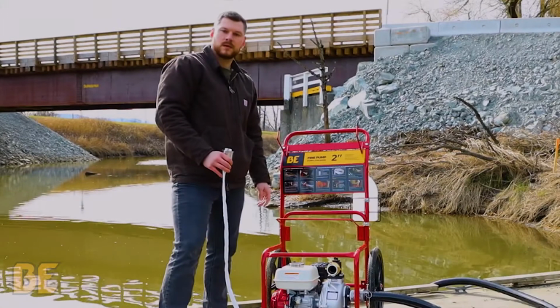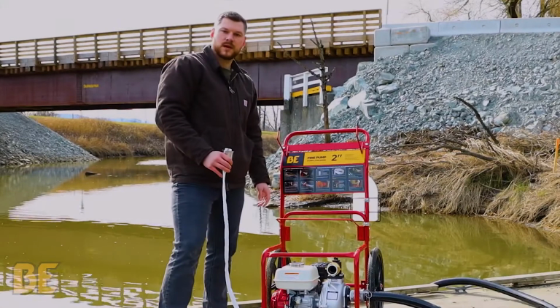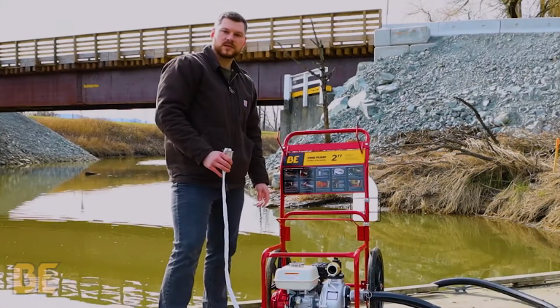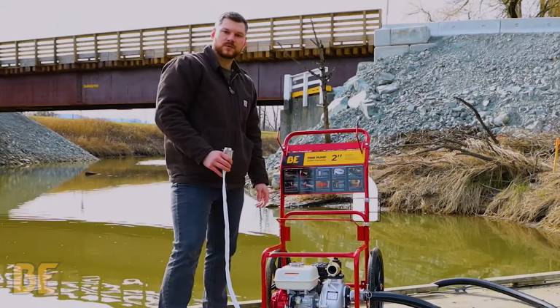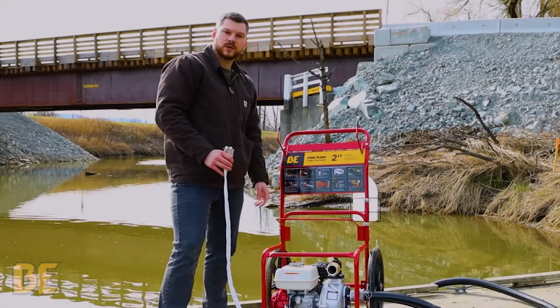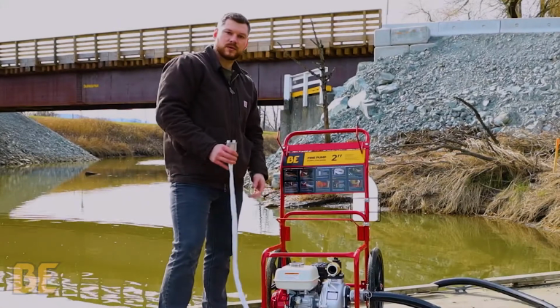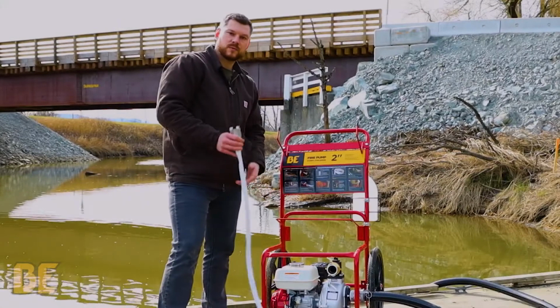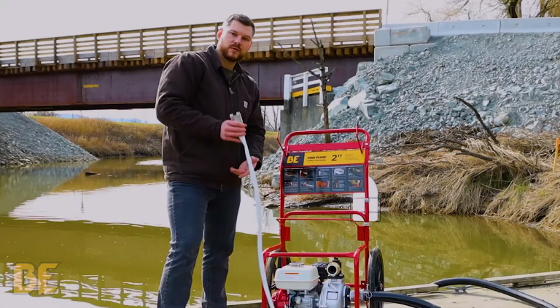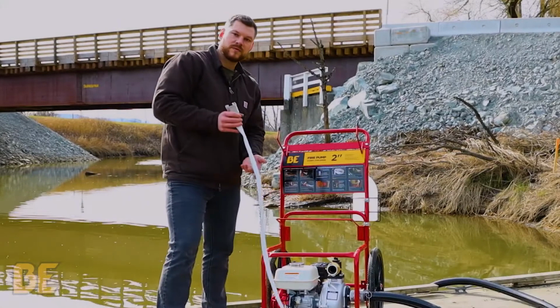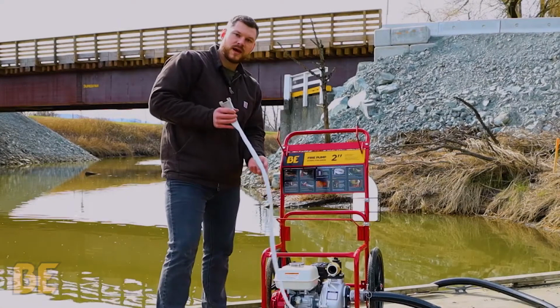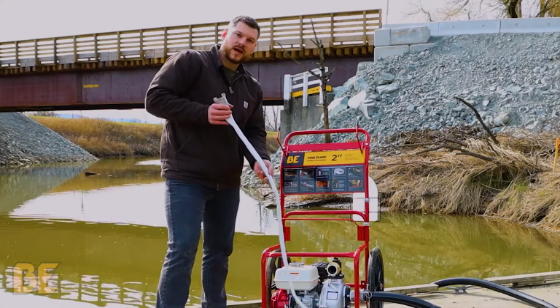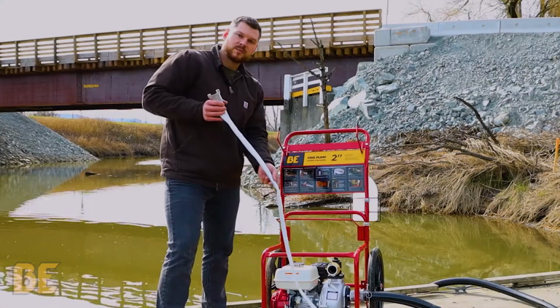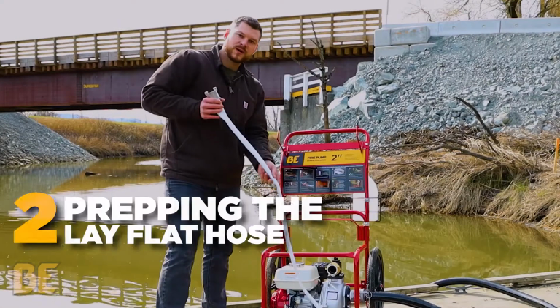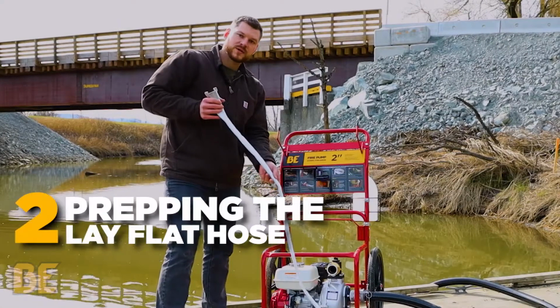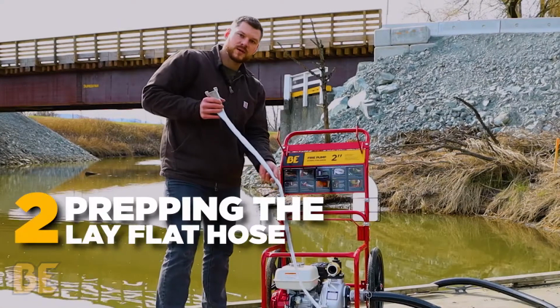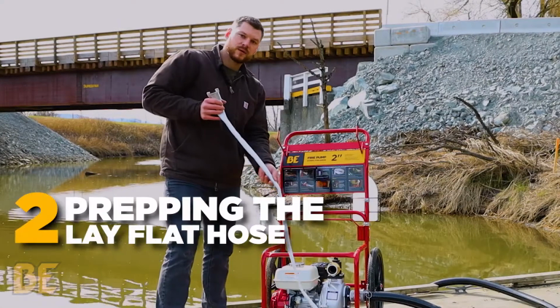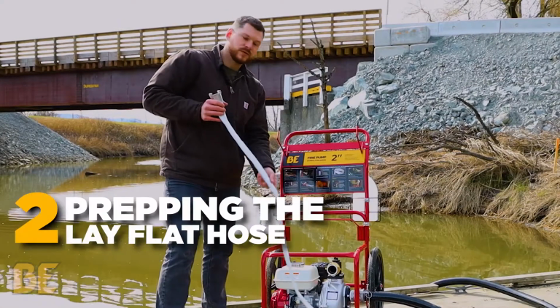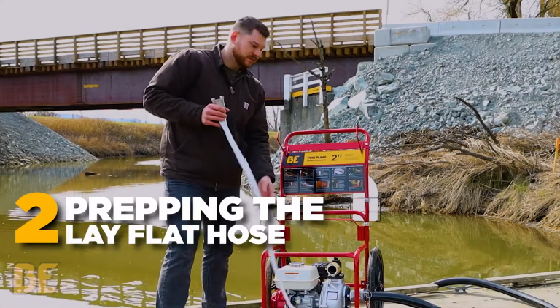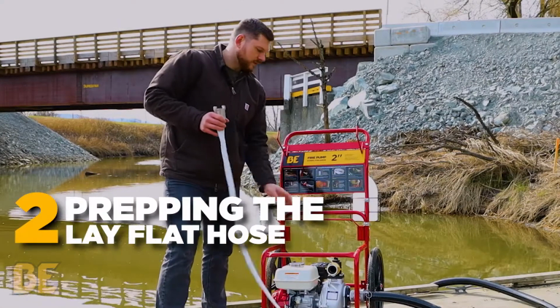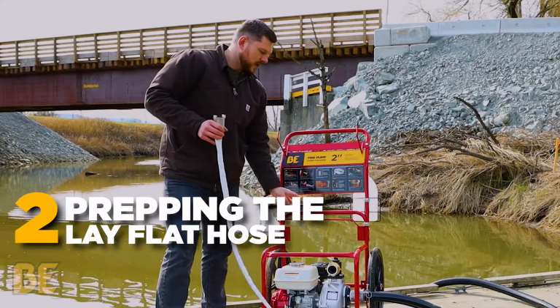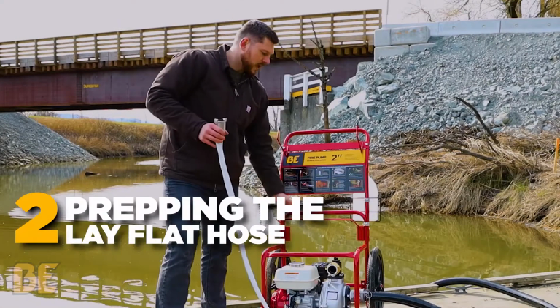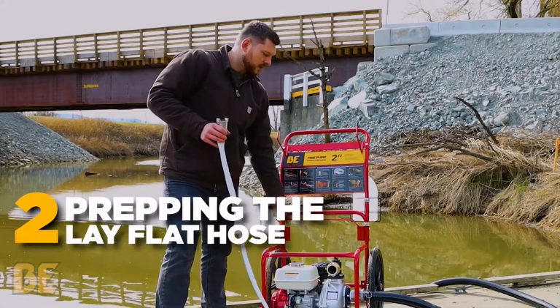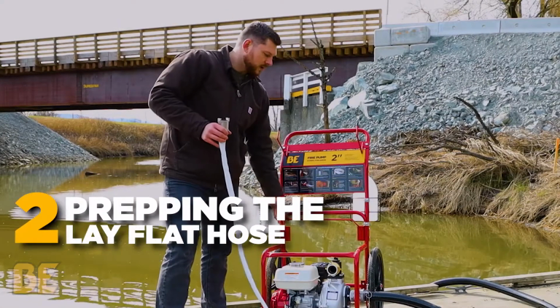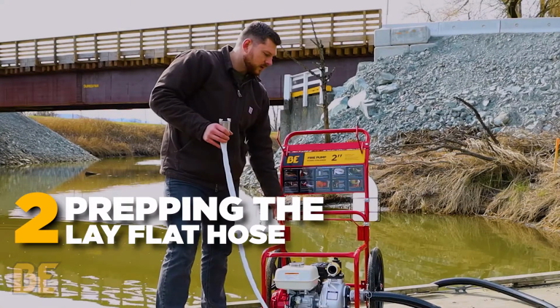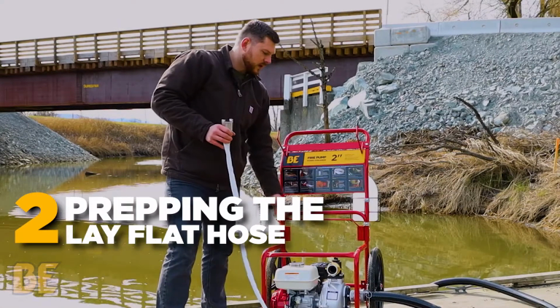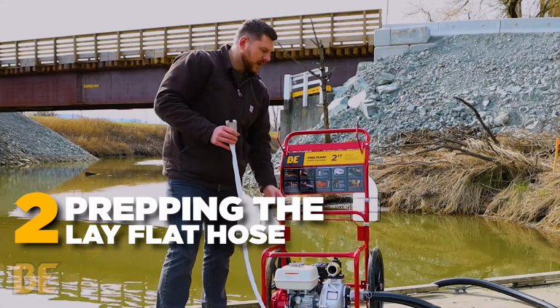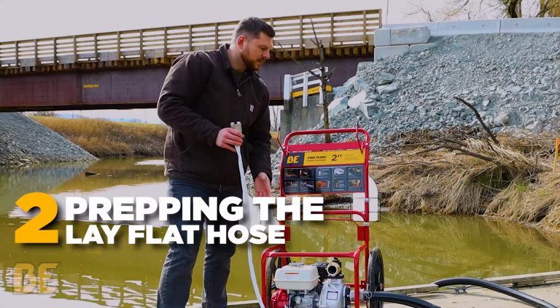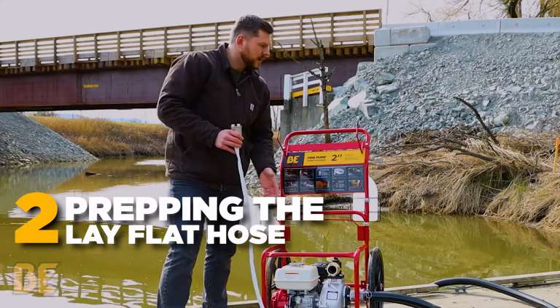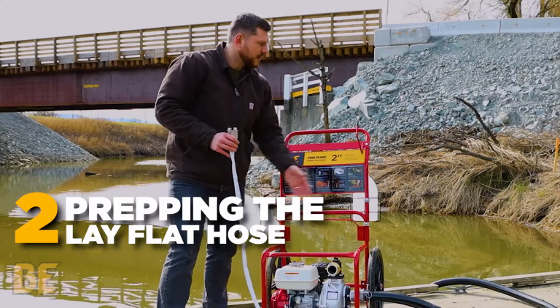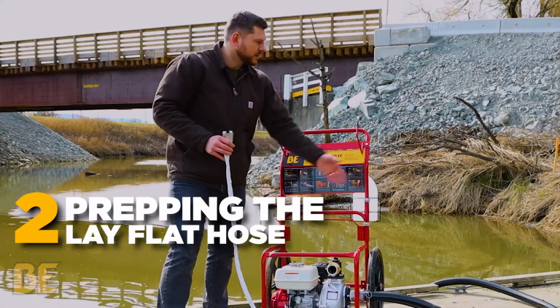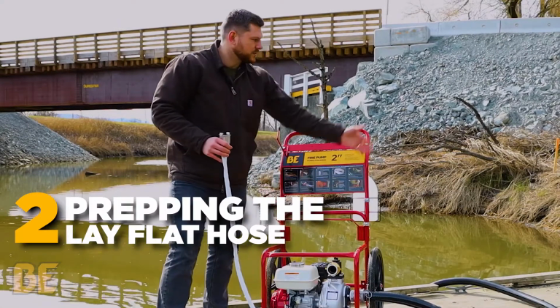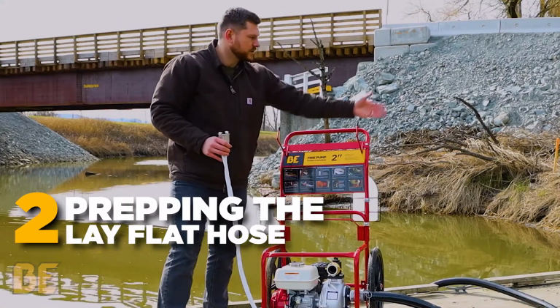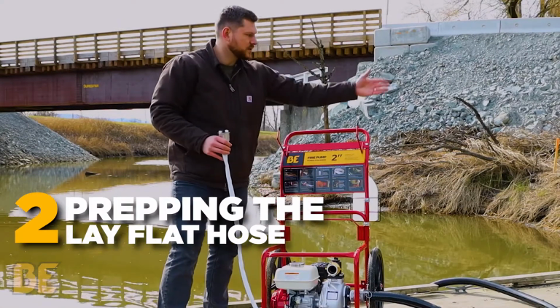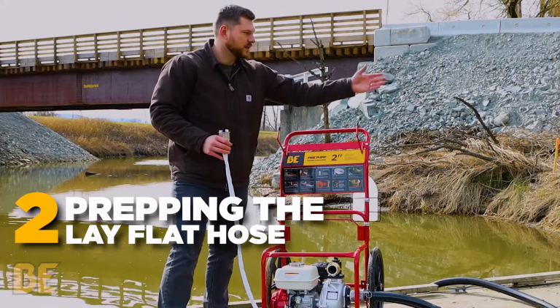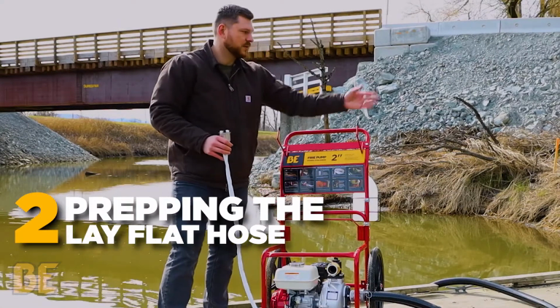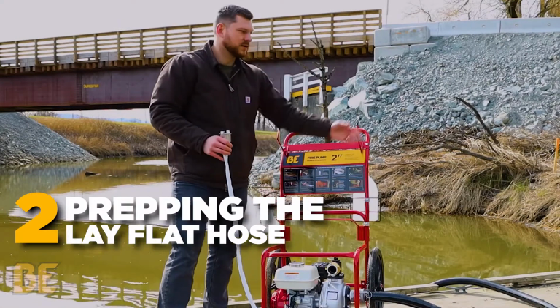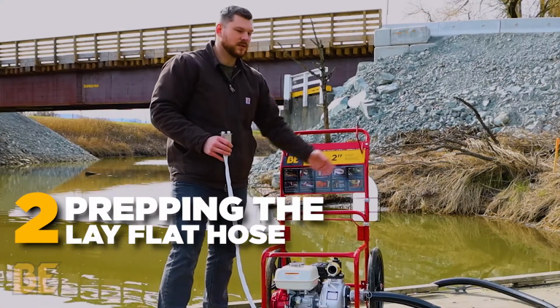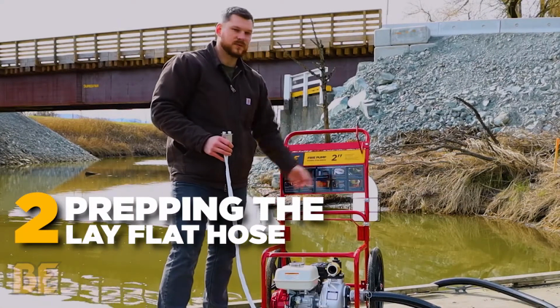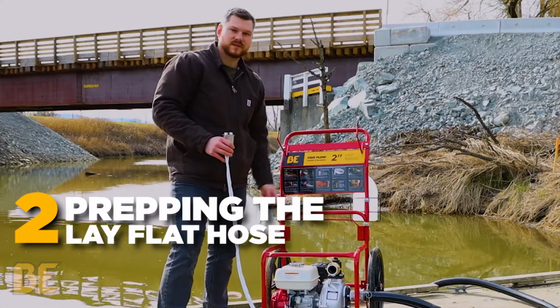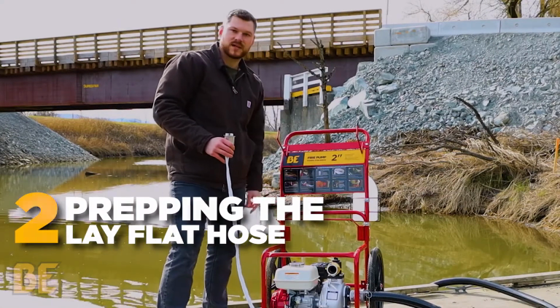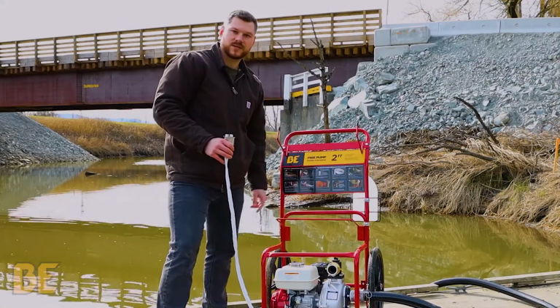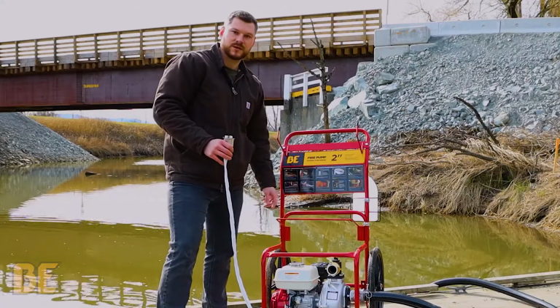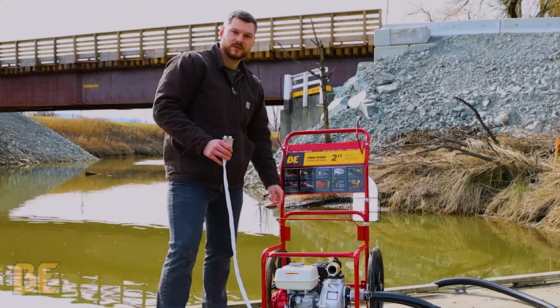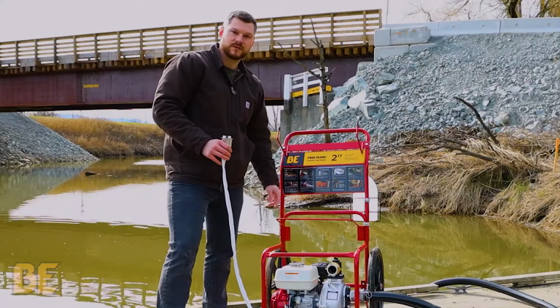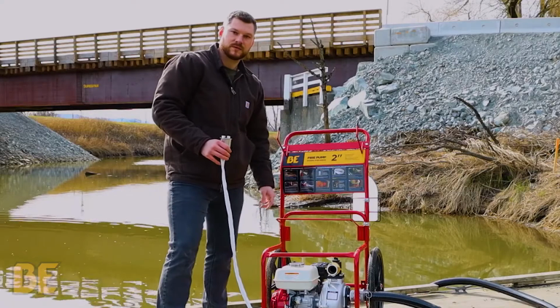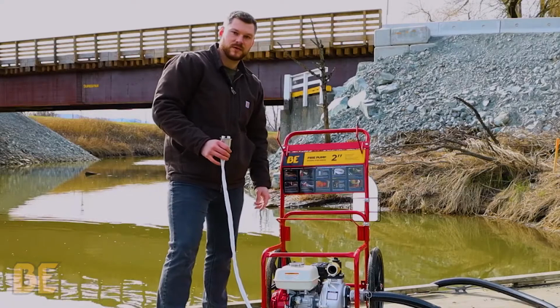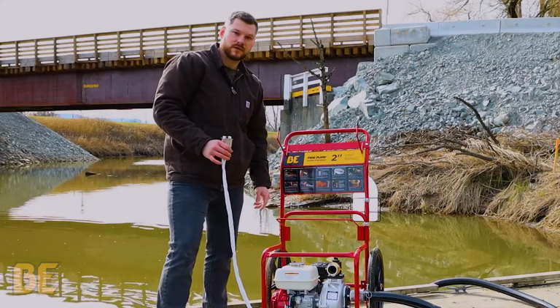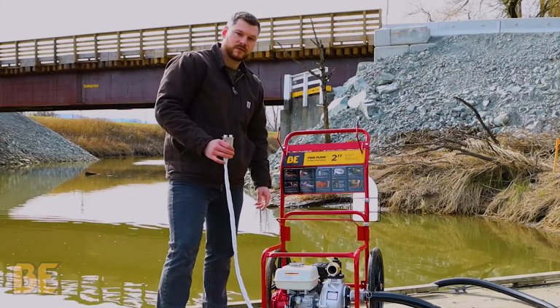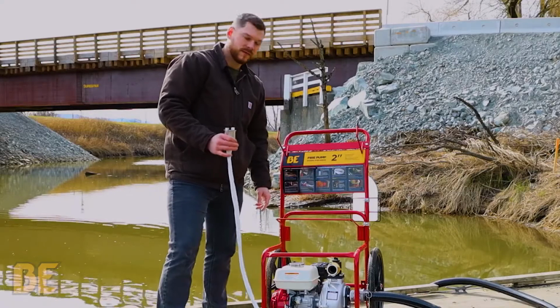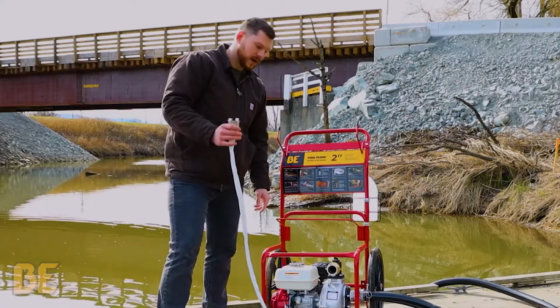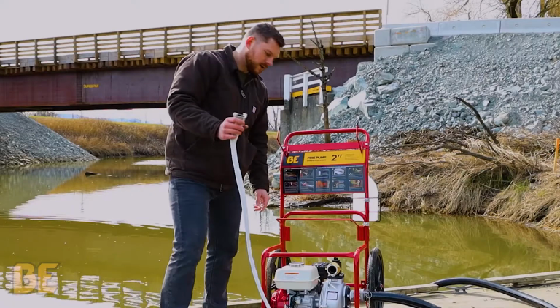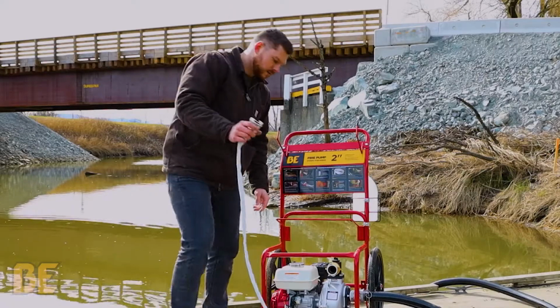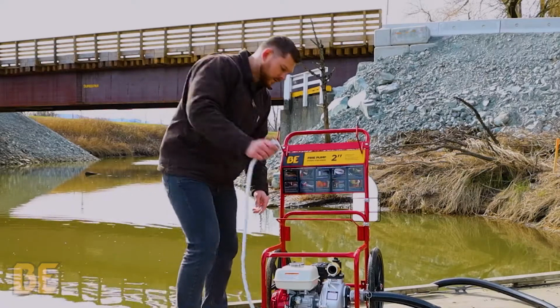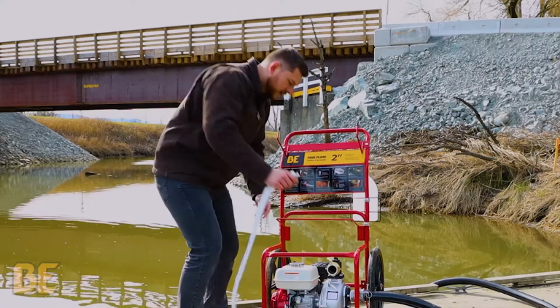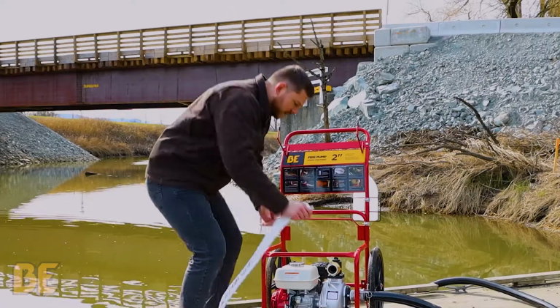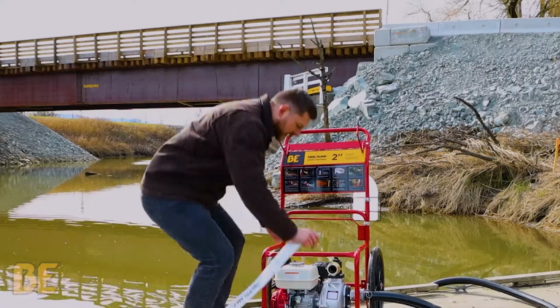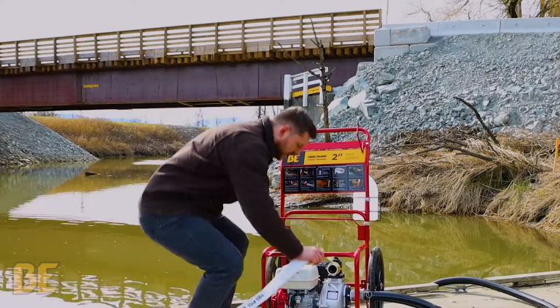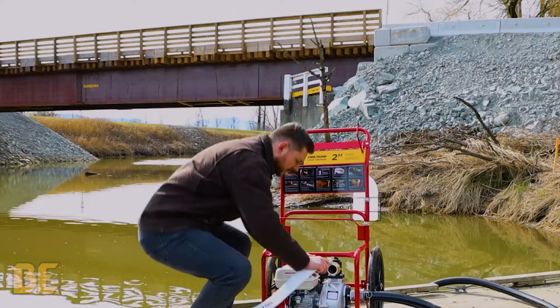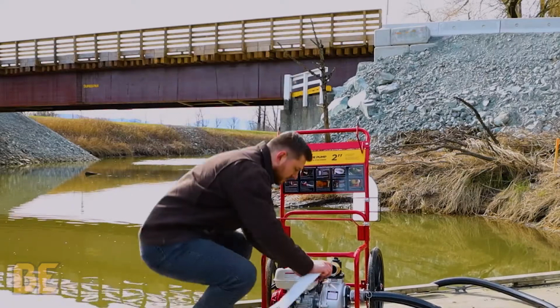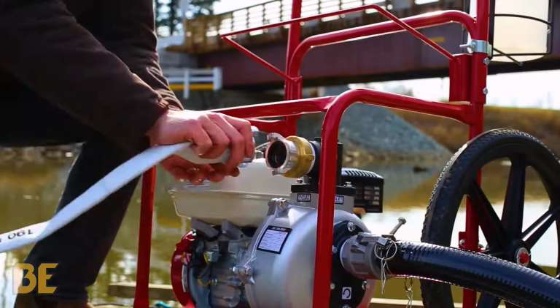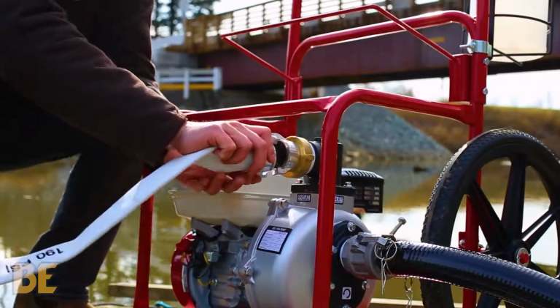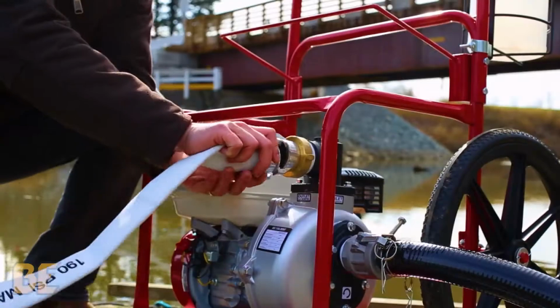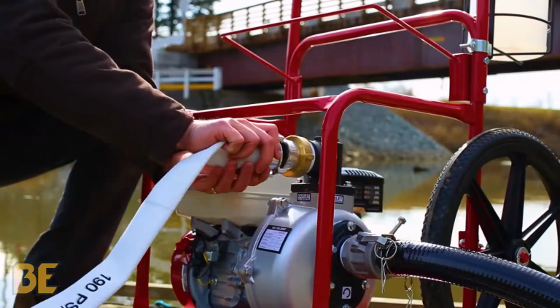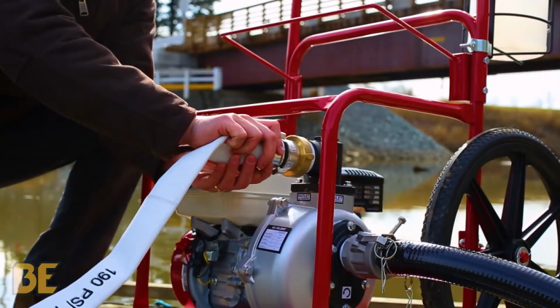Next, we're going to remove the high-pressure hose from the hanger and lay it out just like we did with the suction hose. From there, we're going to connect it to the outlet.